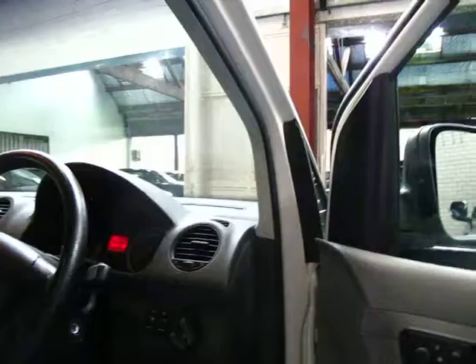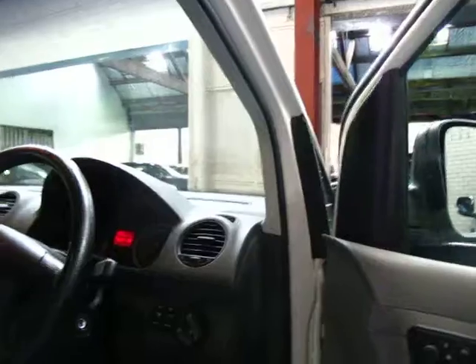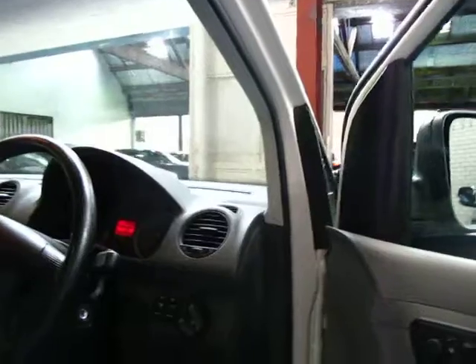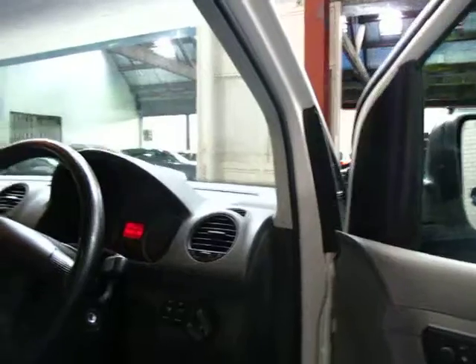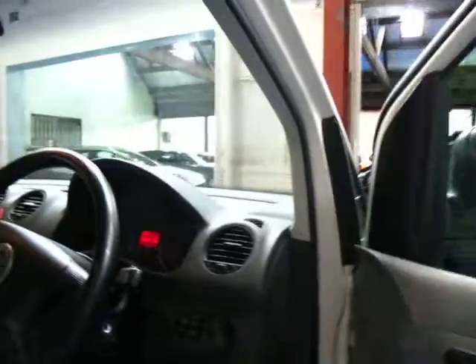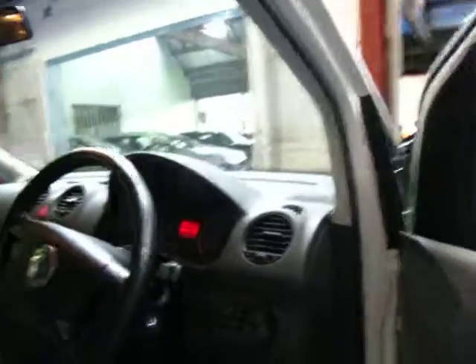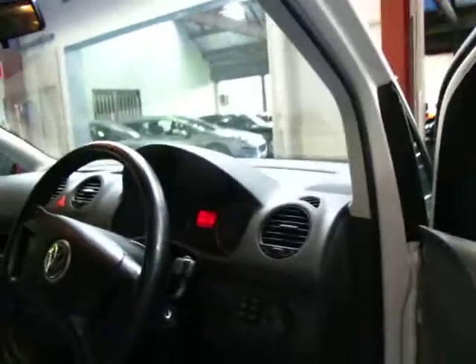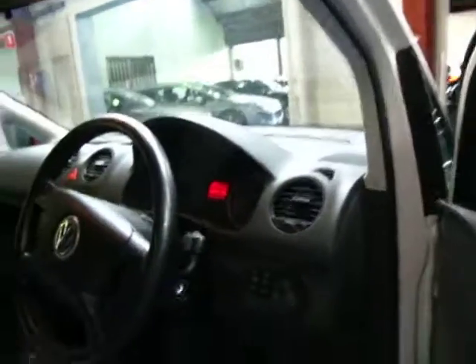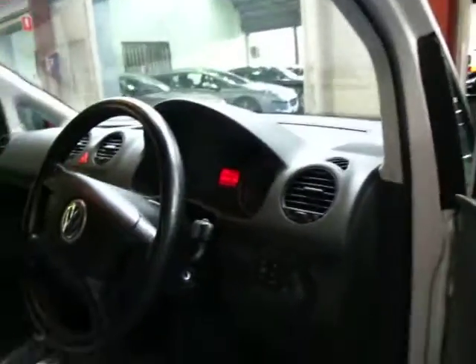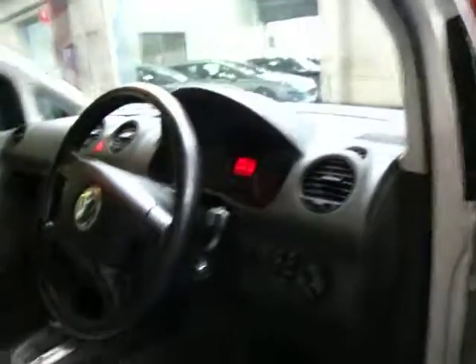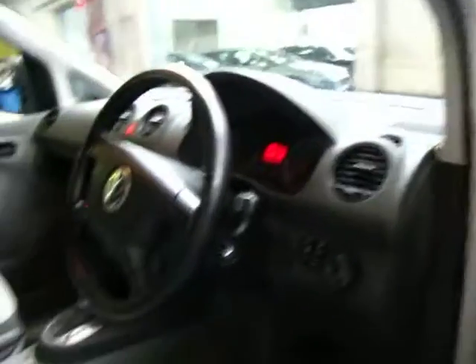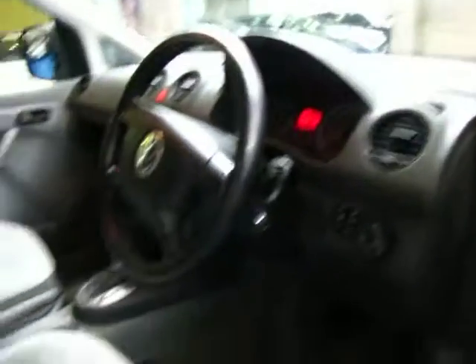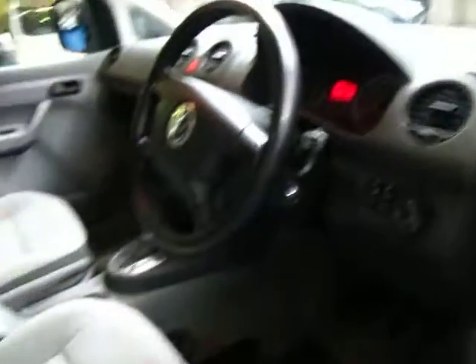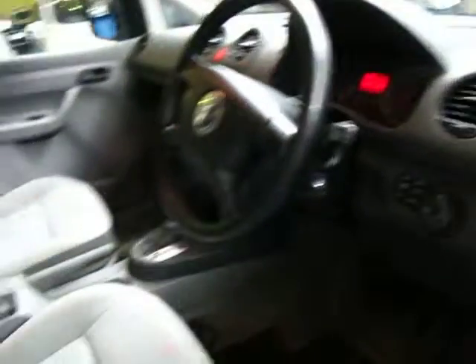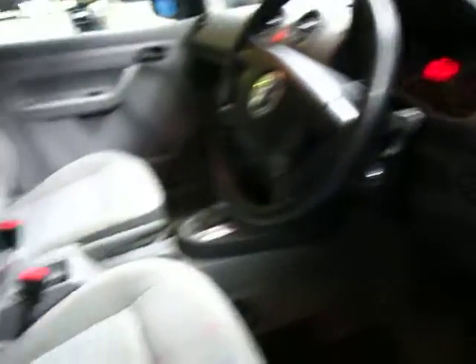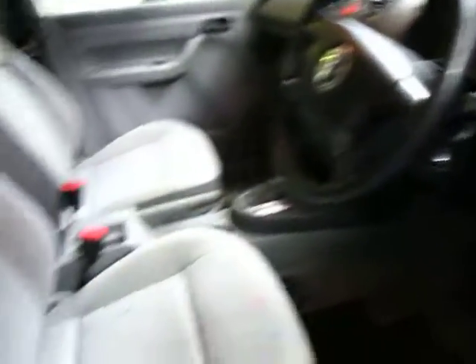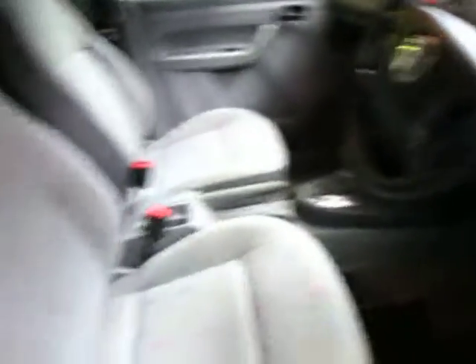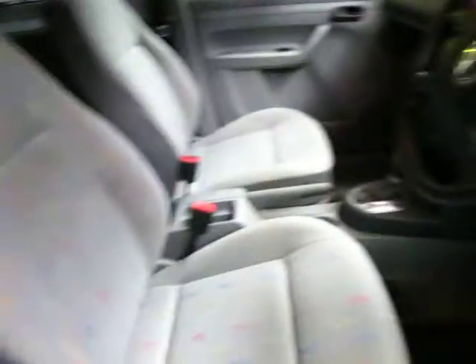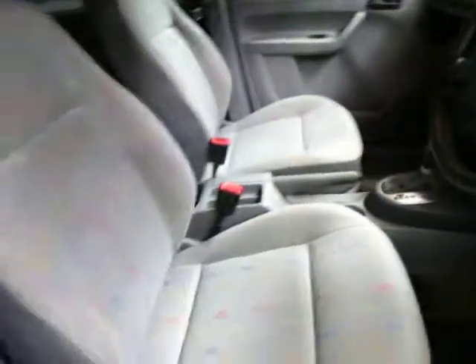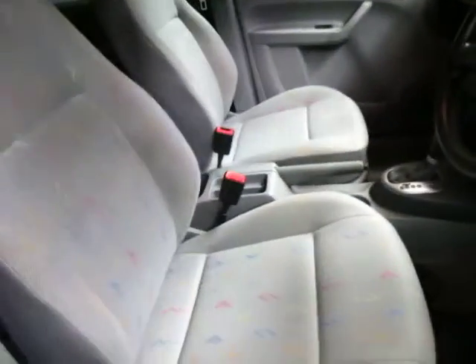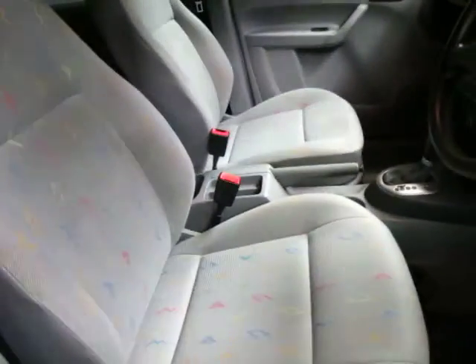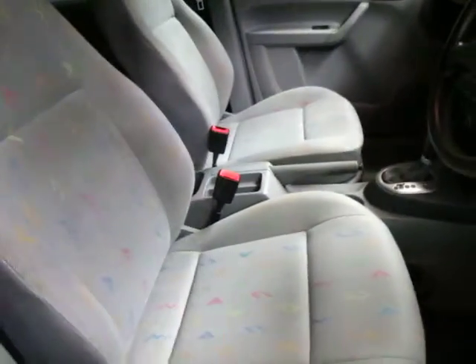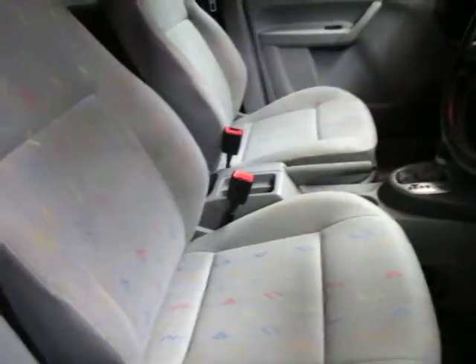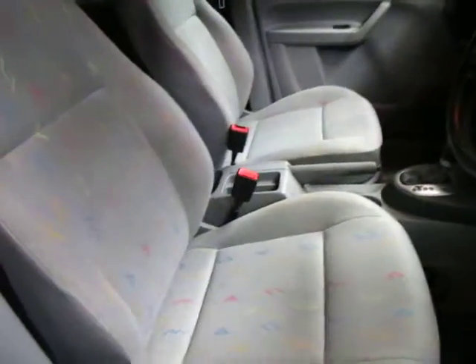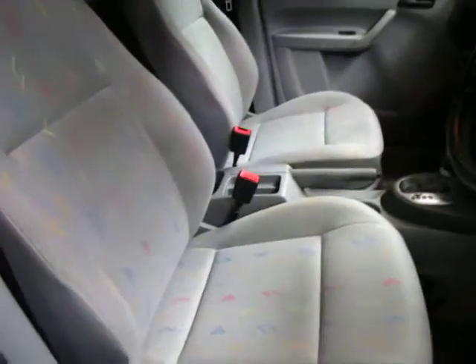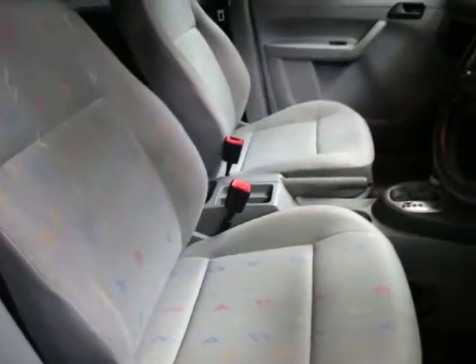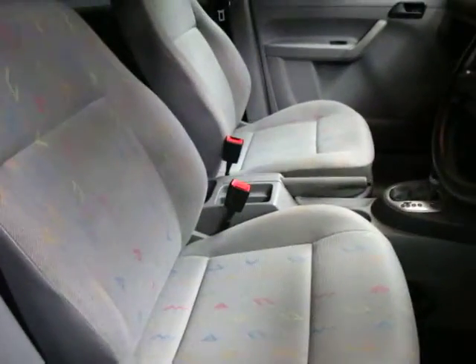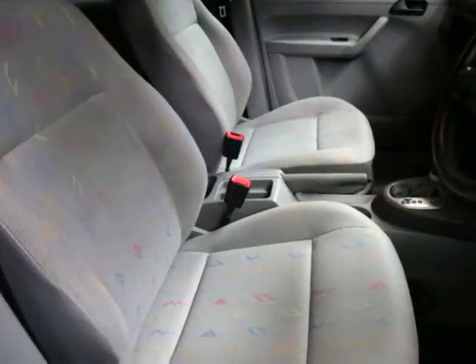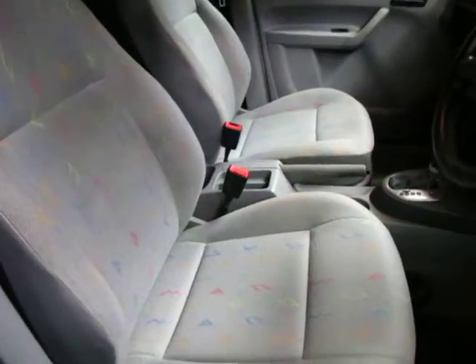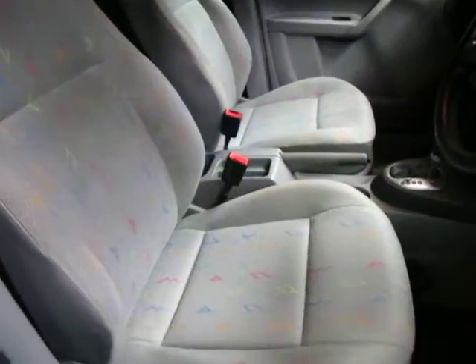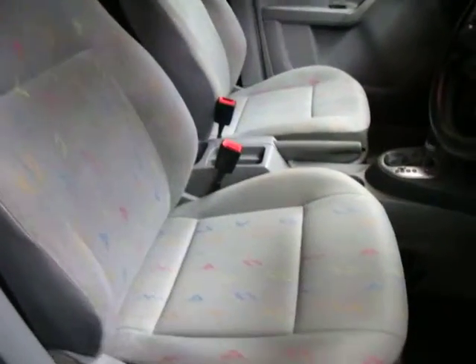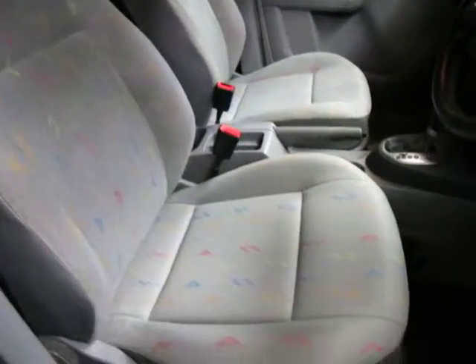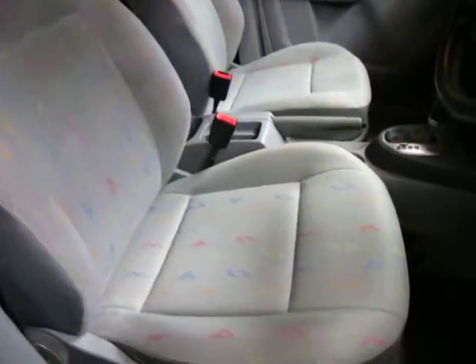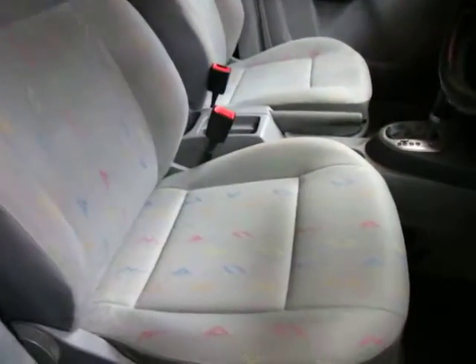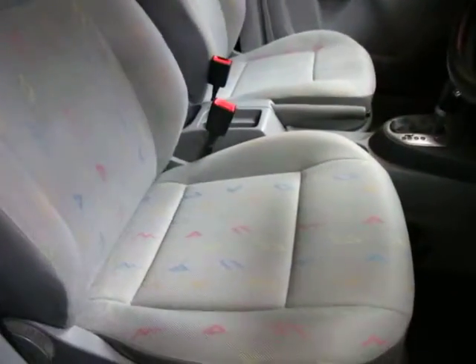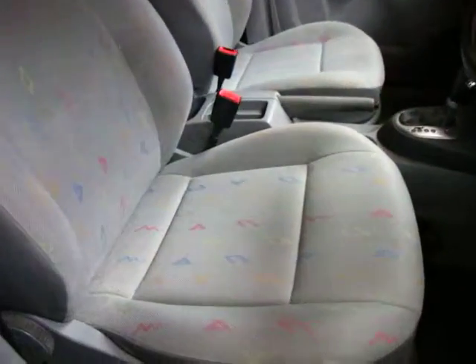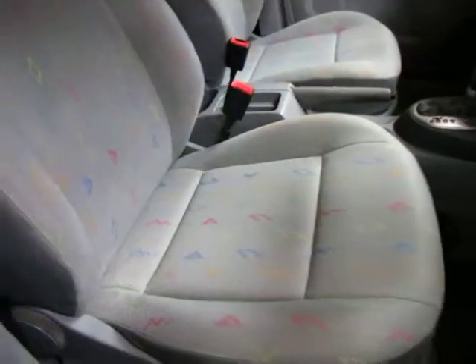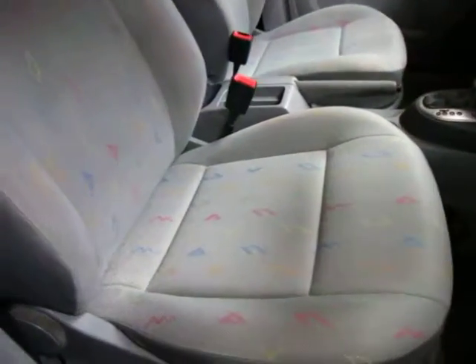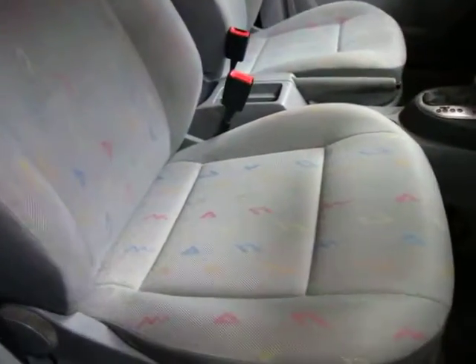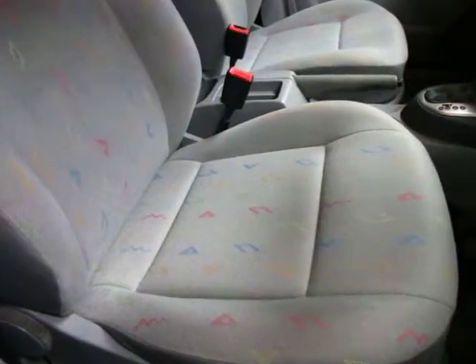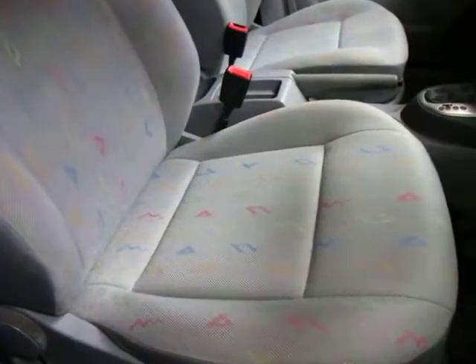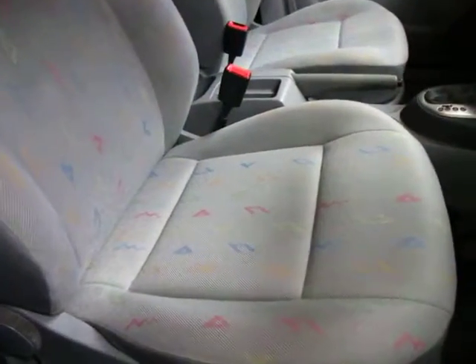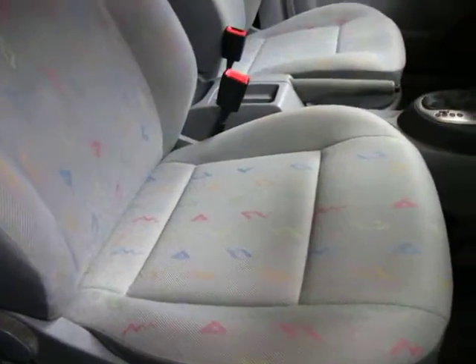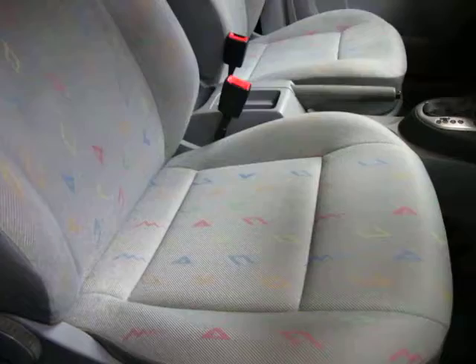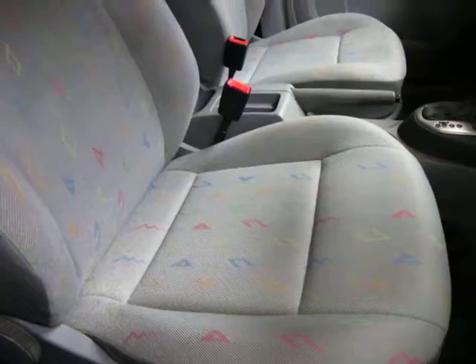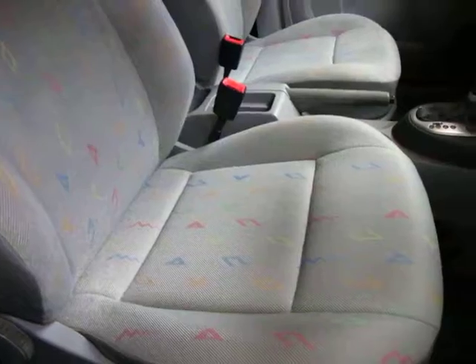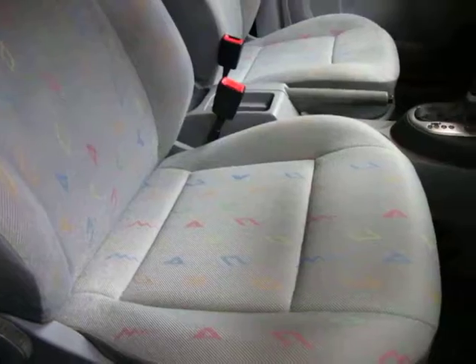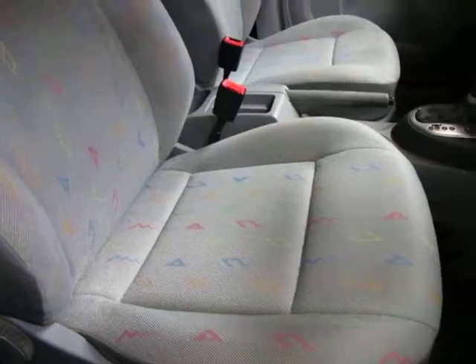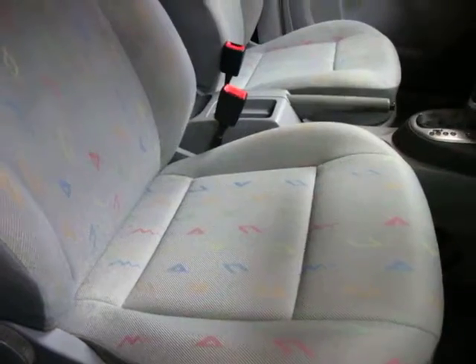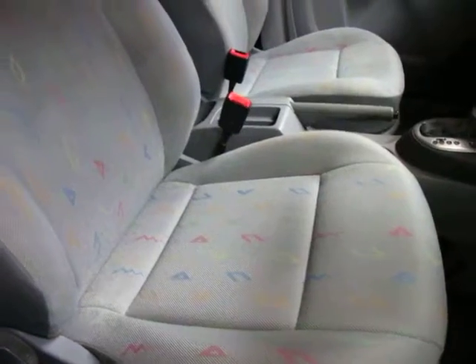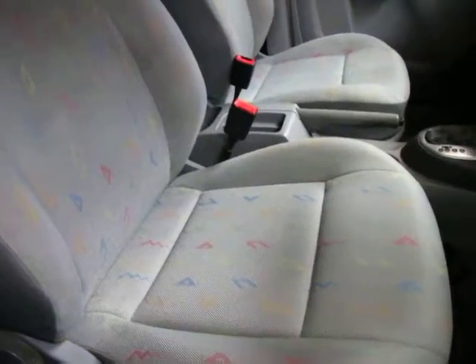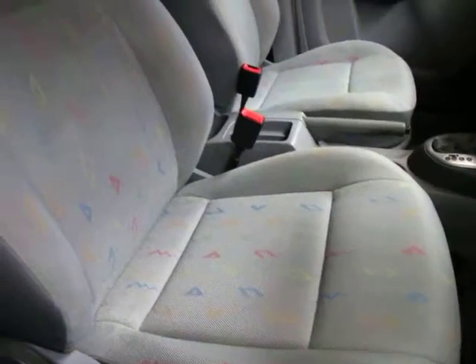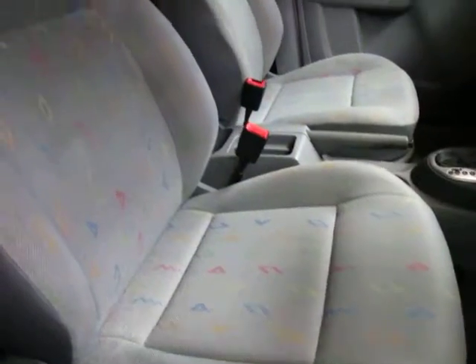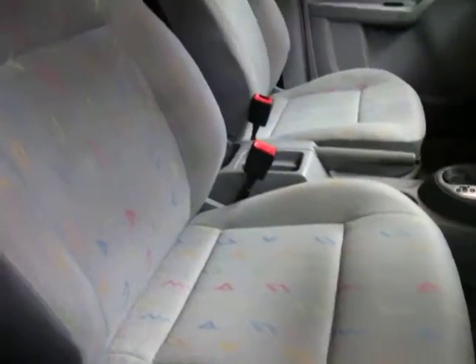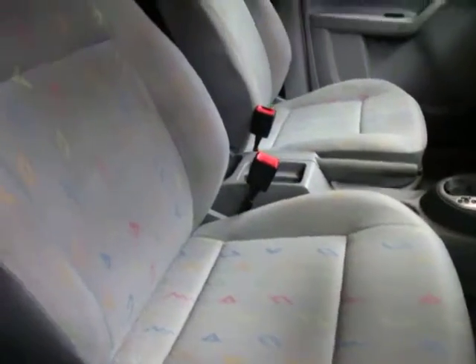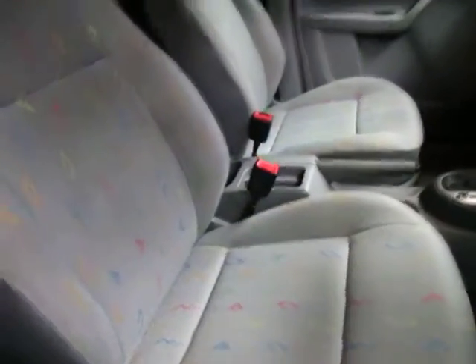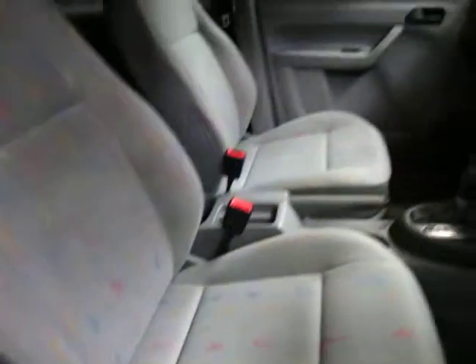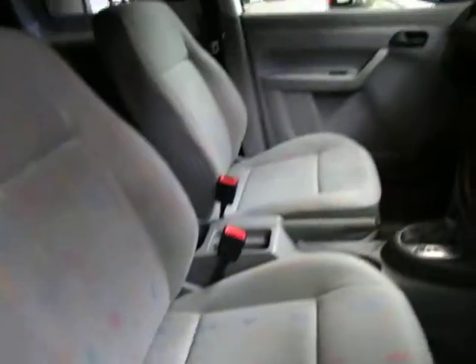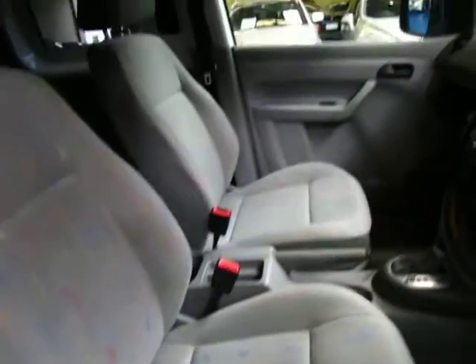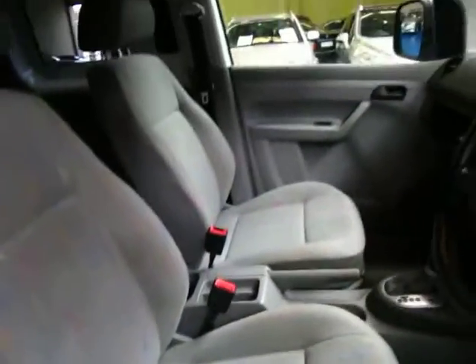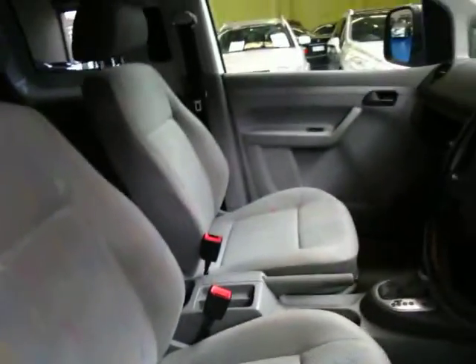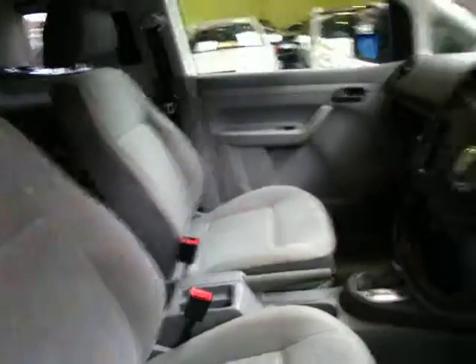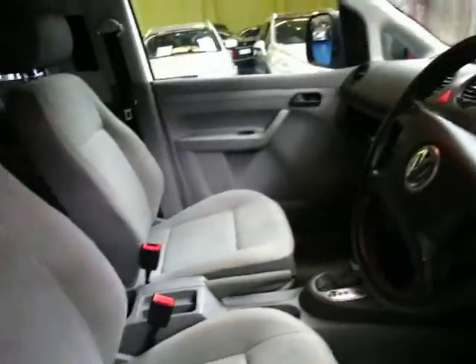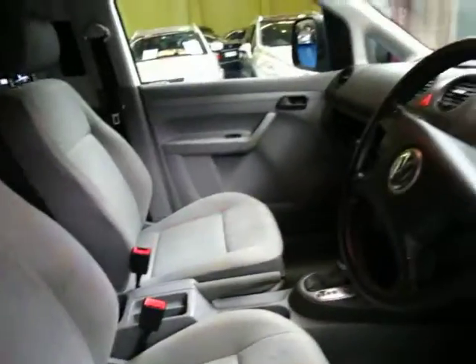194,000 Ks, very tidy condition — it must have been driven on the freeway or something. Even the cloth driver's seat is absolutely immaculate.